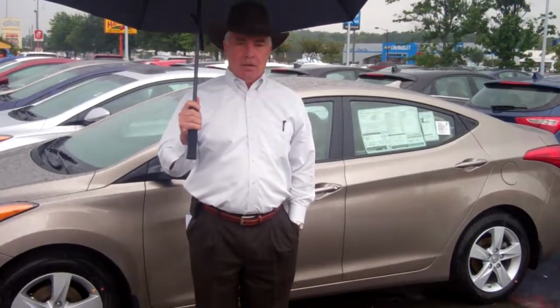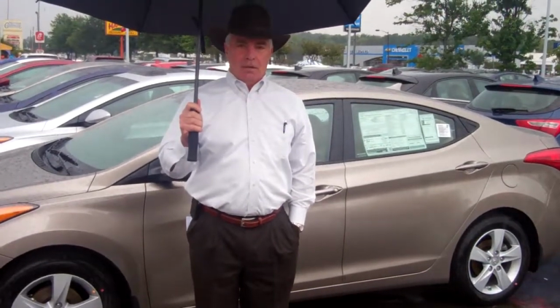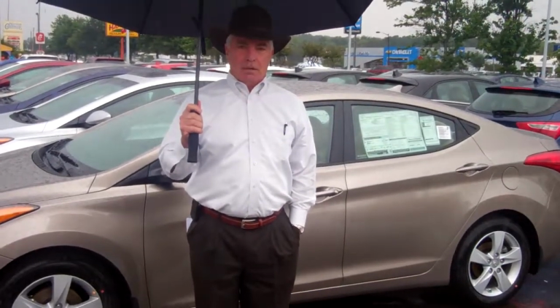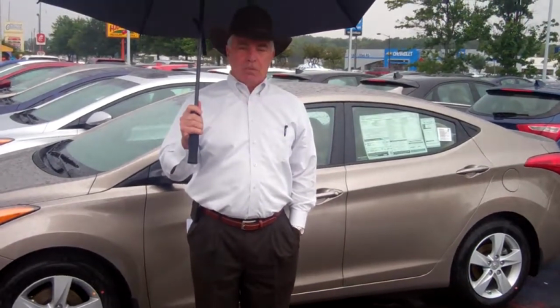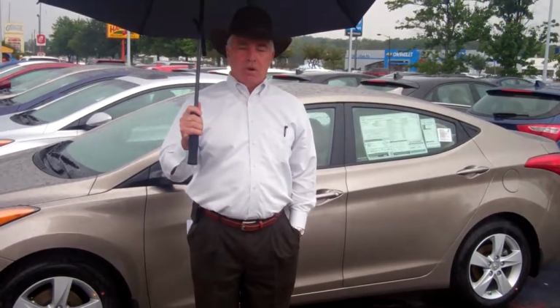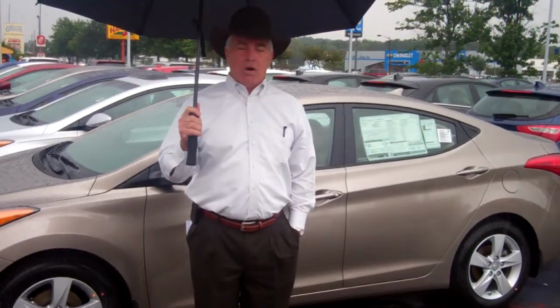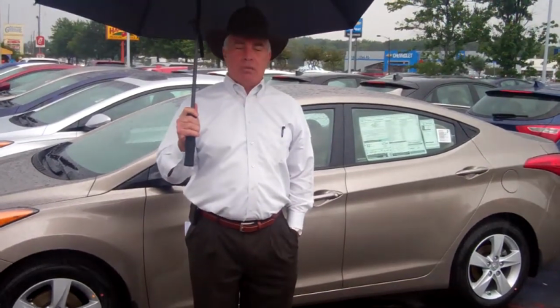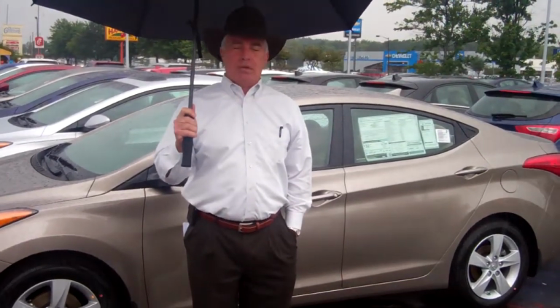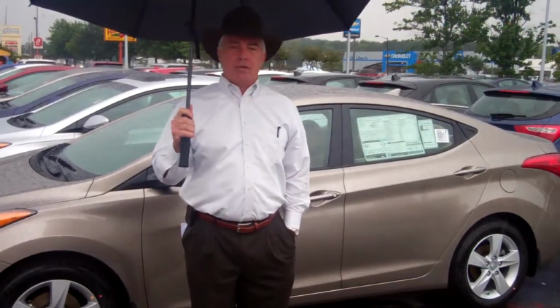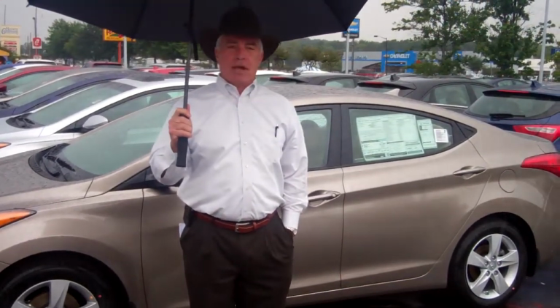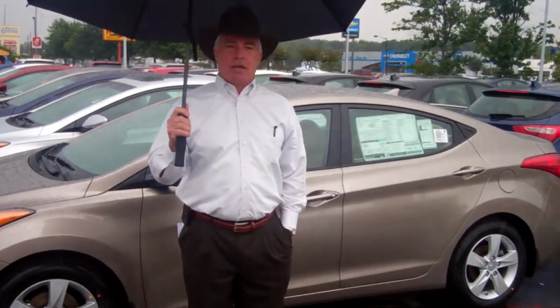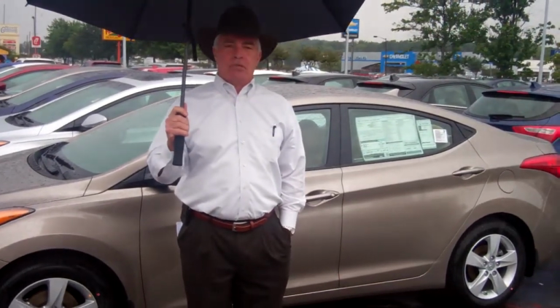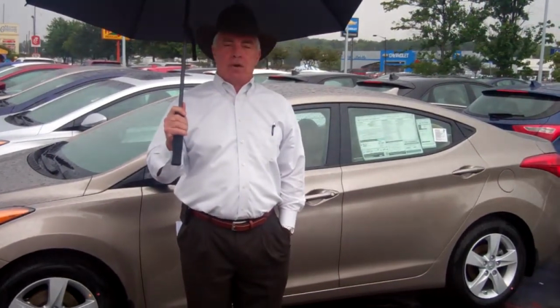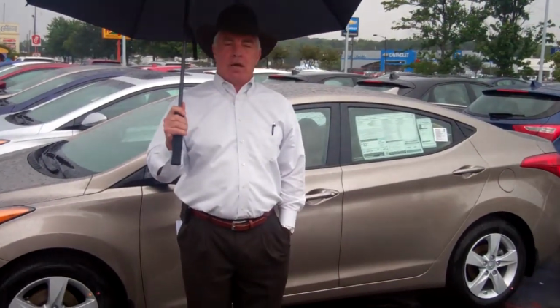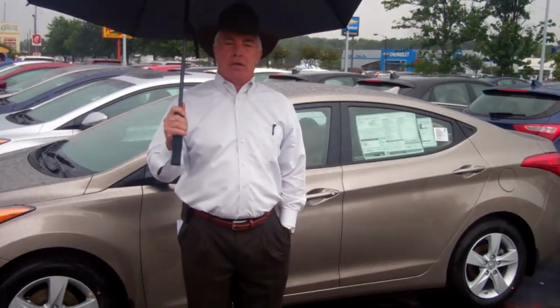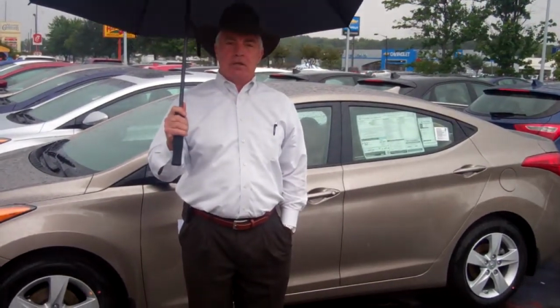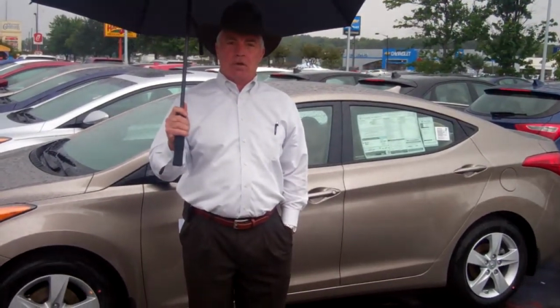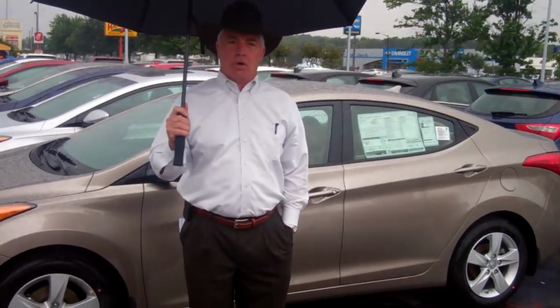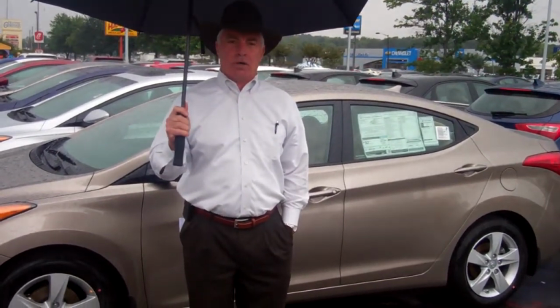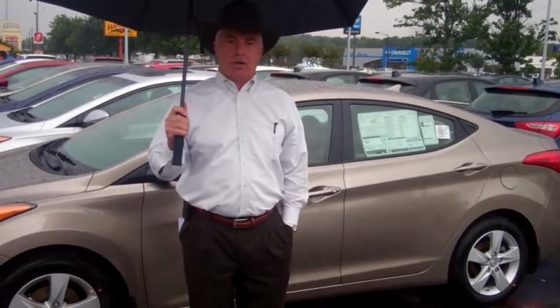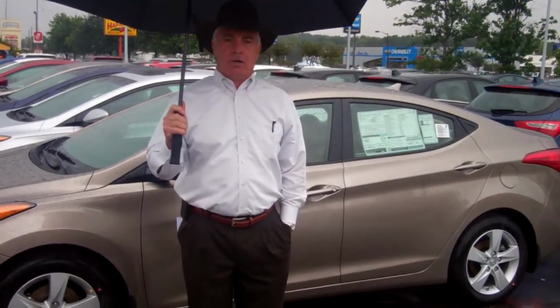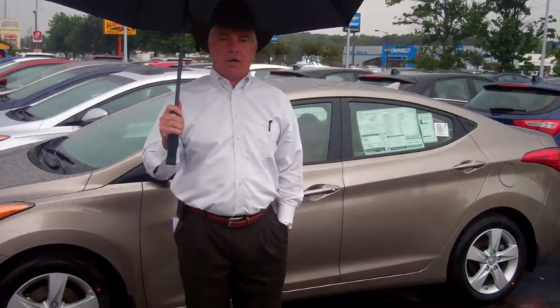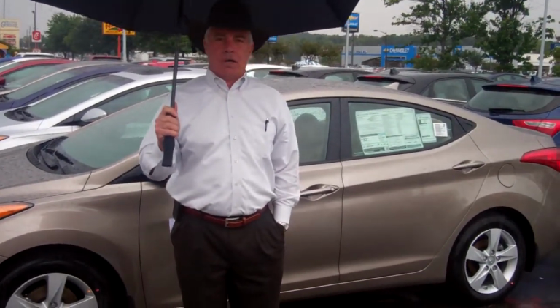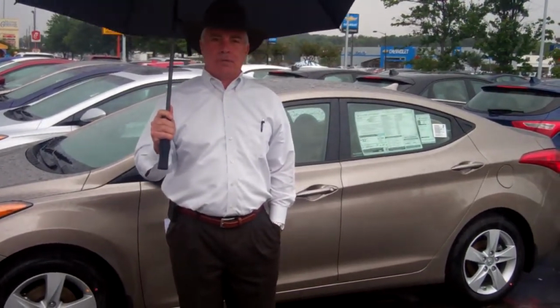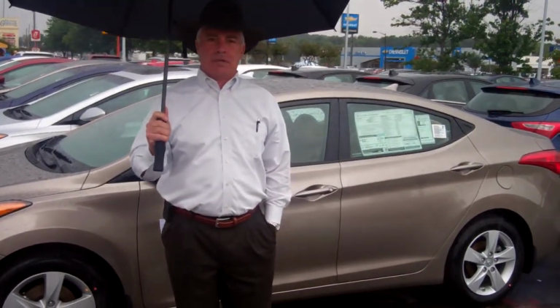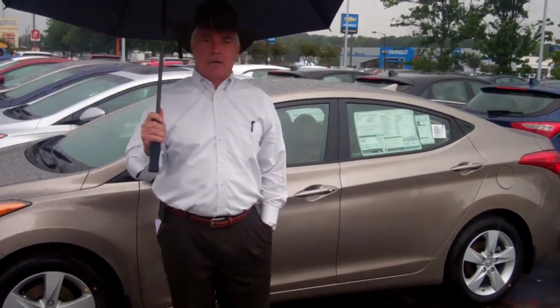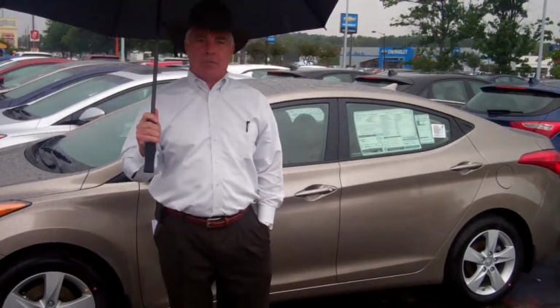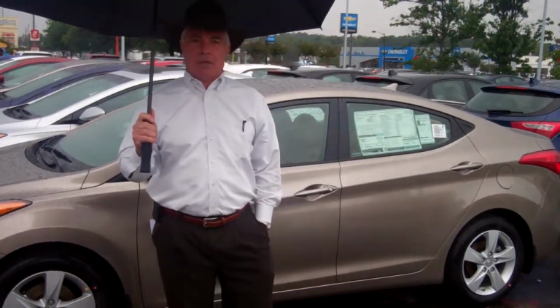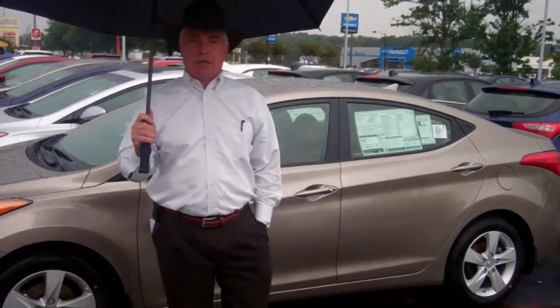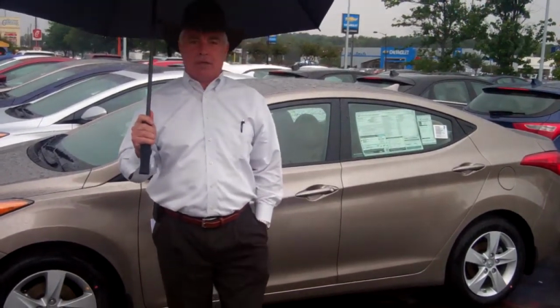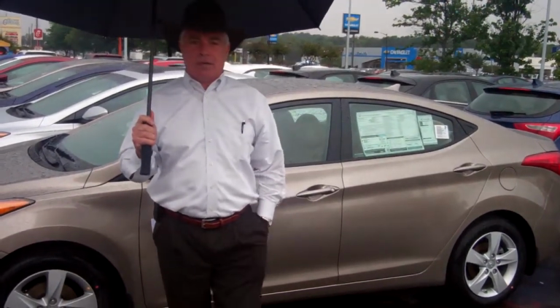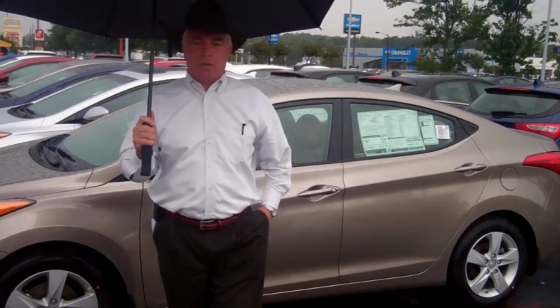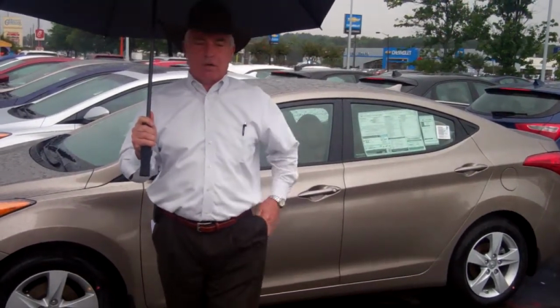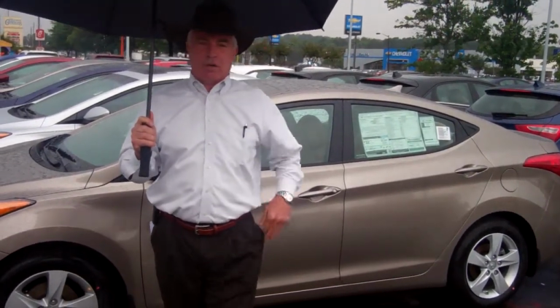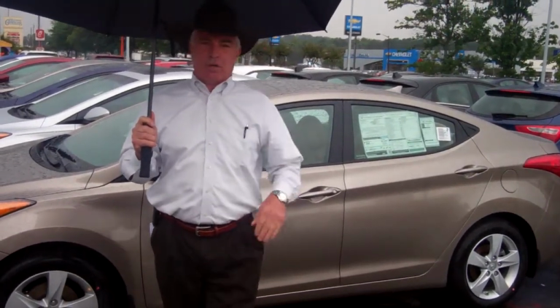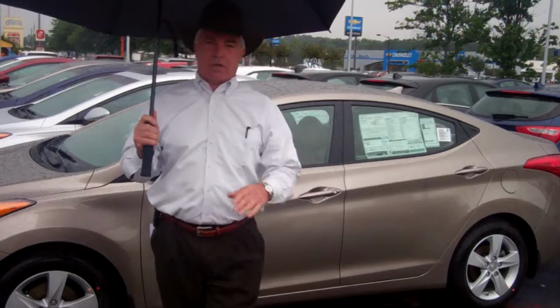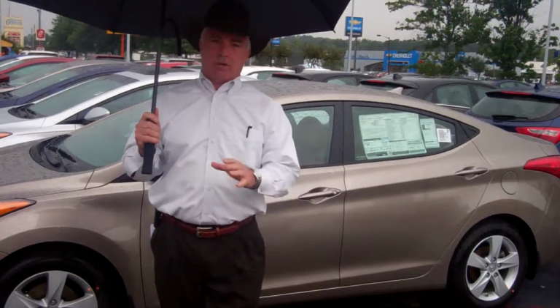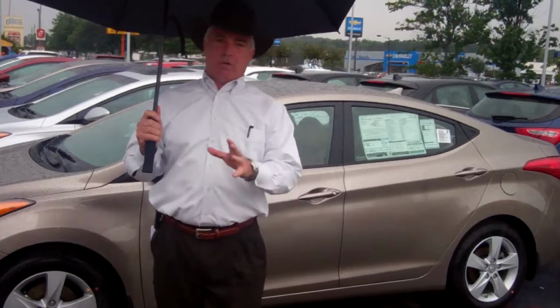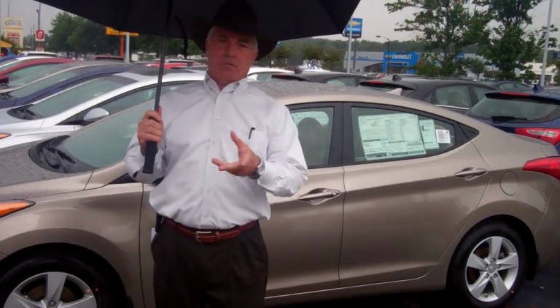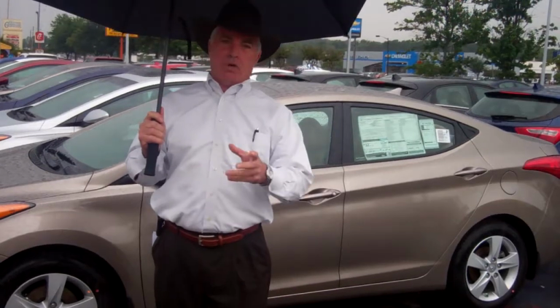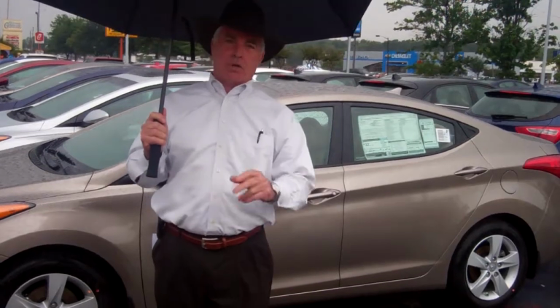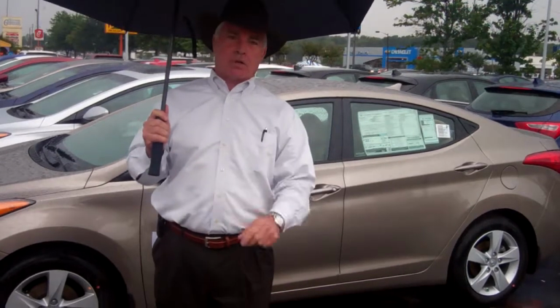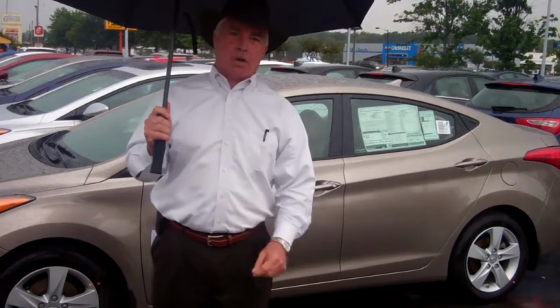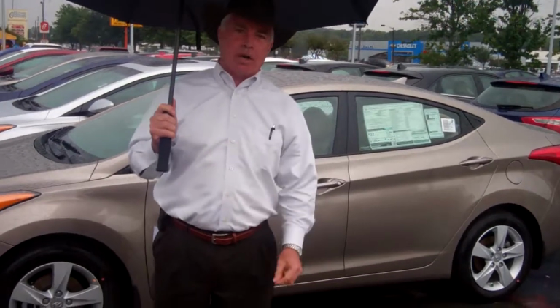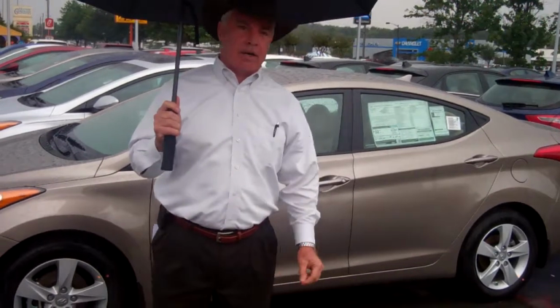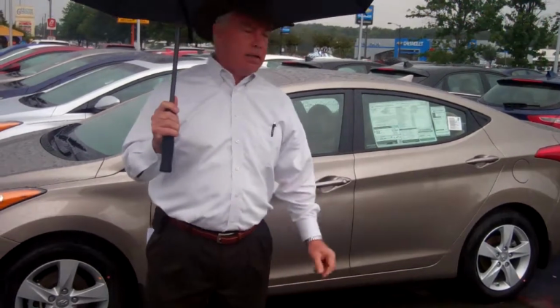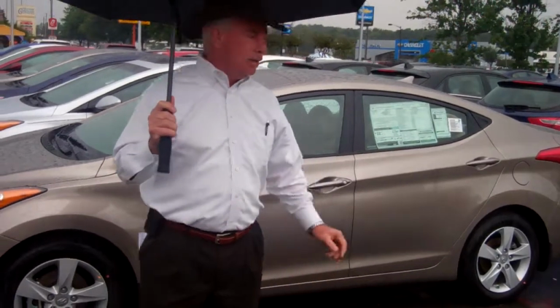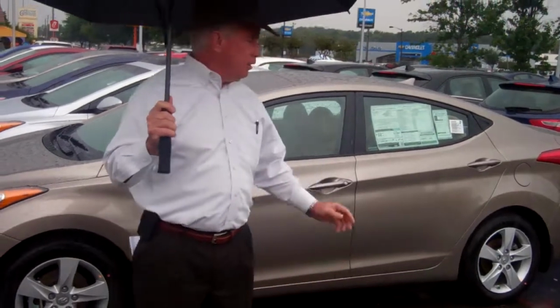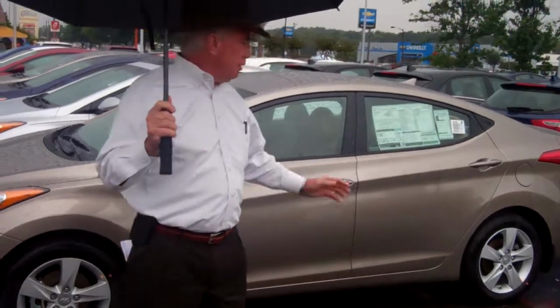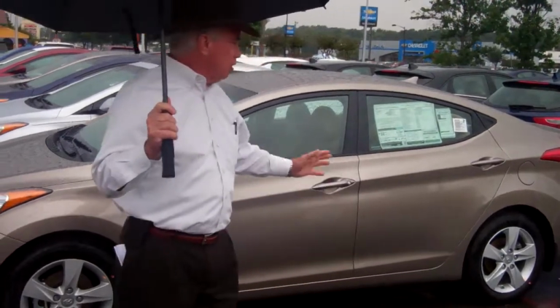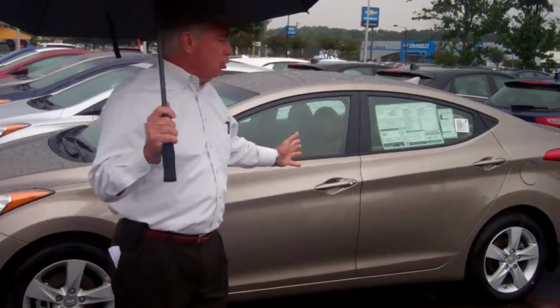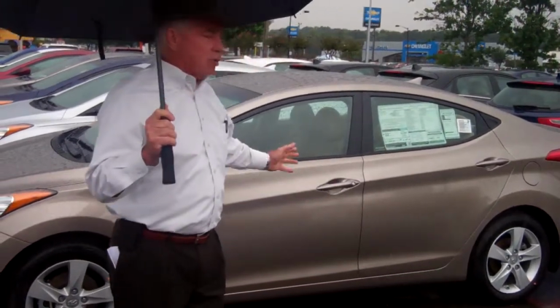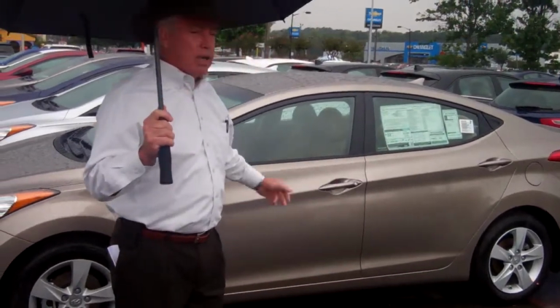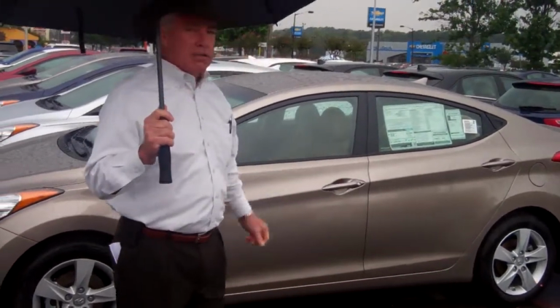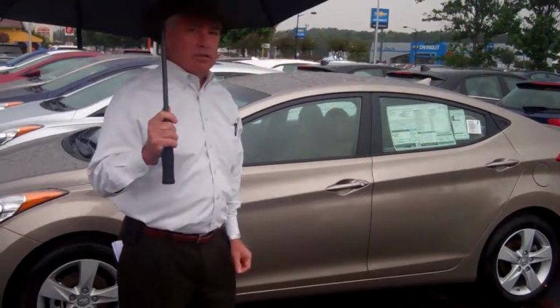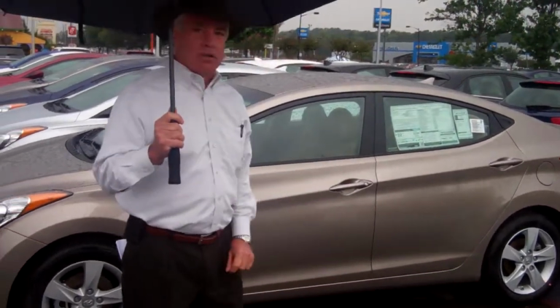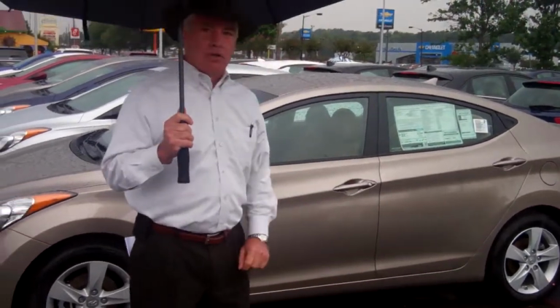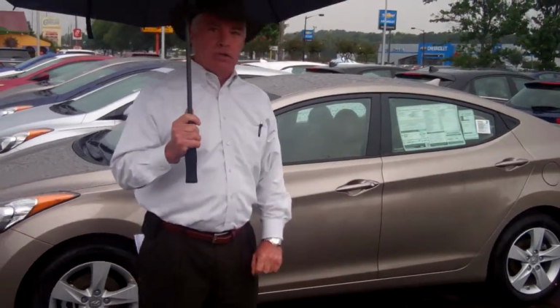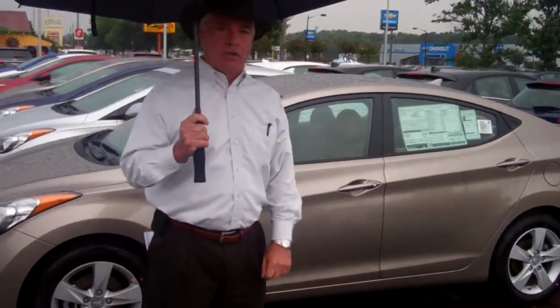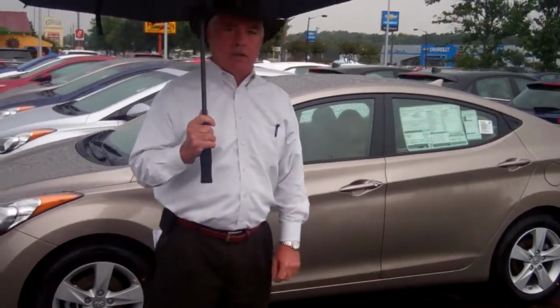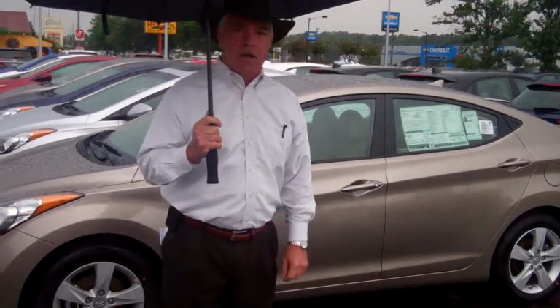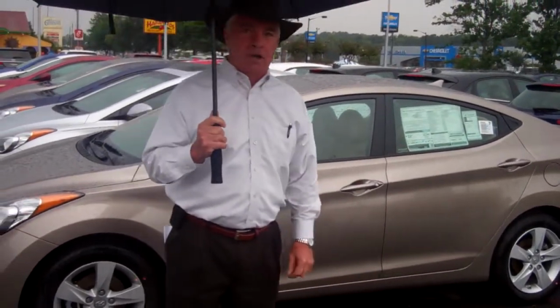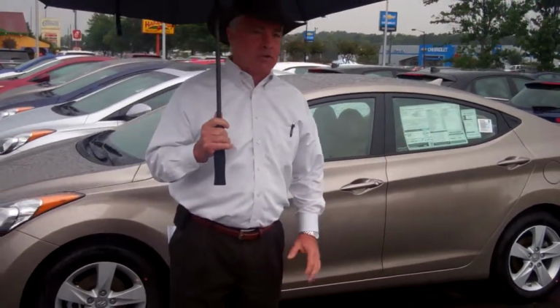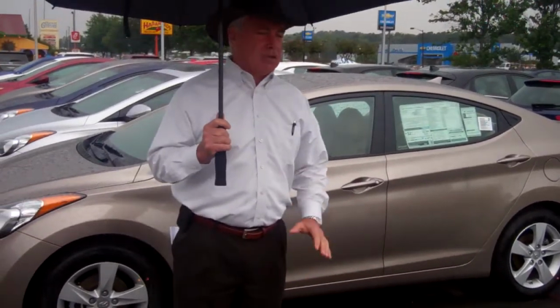Good morning, this is Alice Wang. It's Corky Herd. I'm with Tamron Hyundai. I want to thank you for your inquiry for the 2013 Elantra.